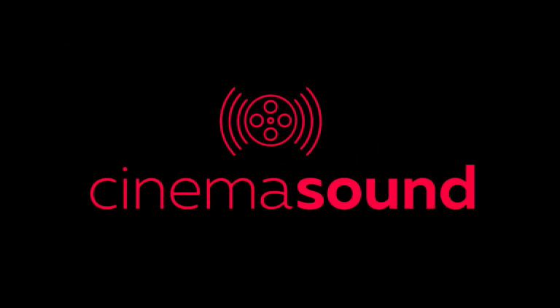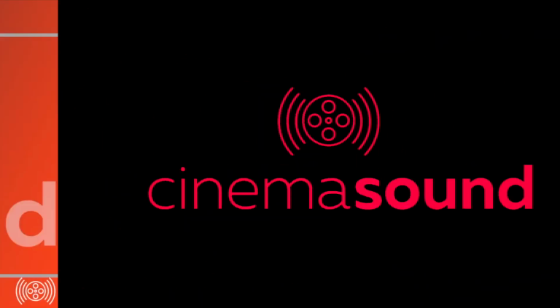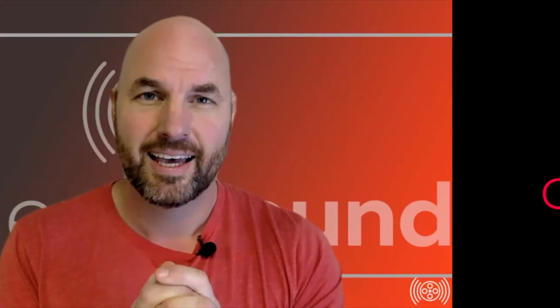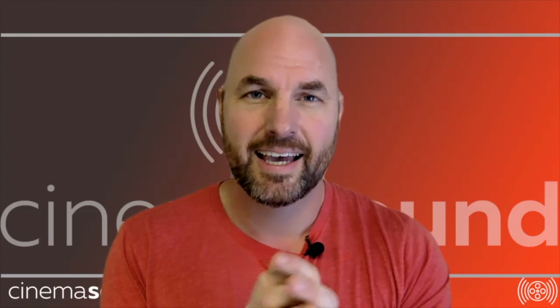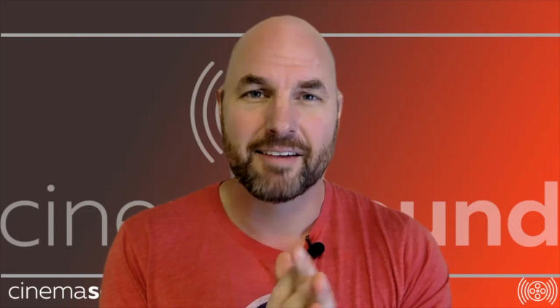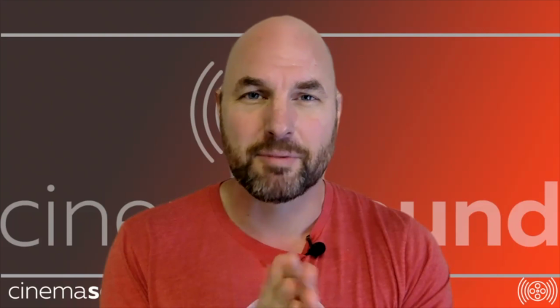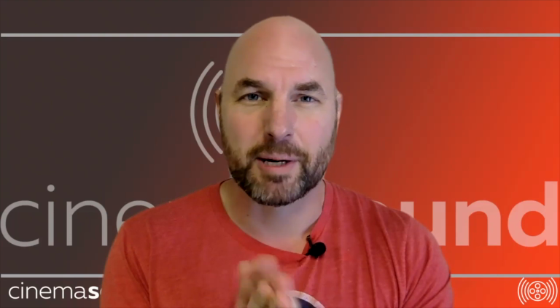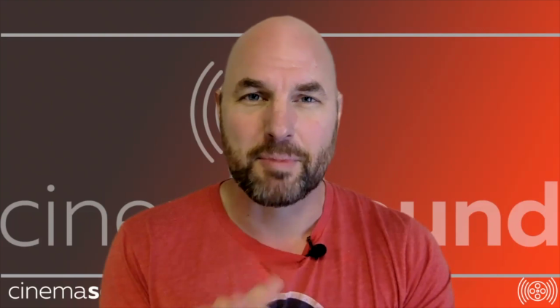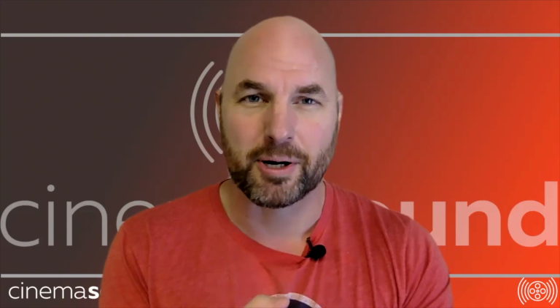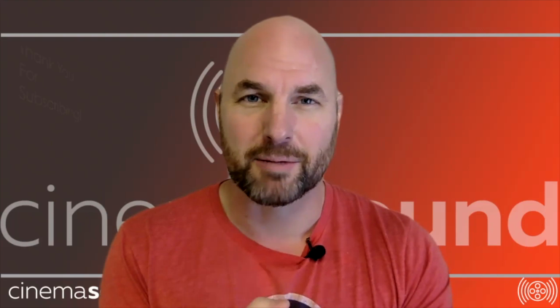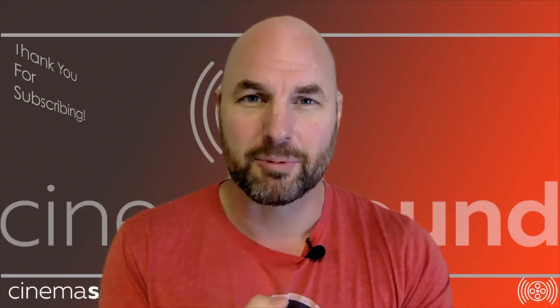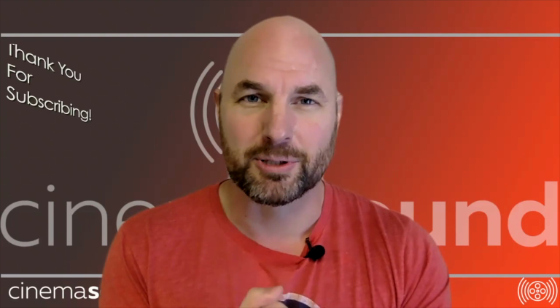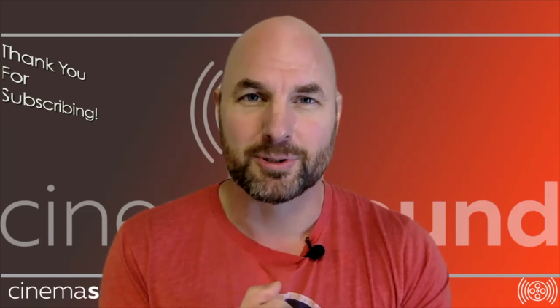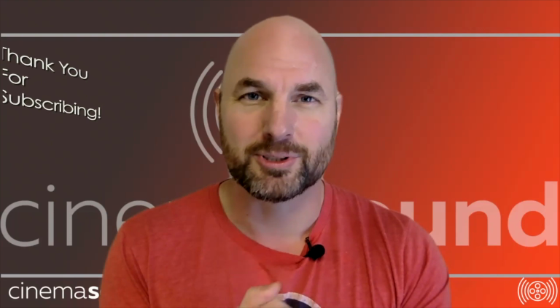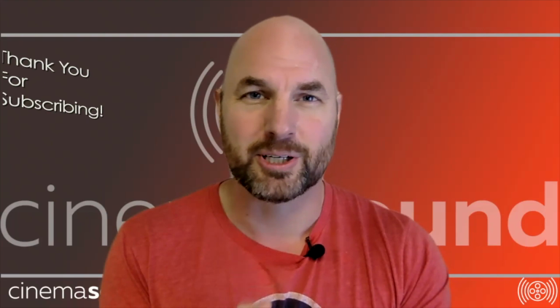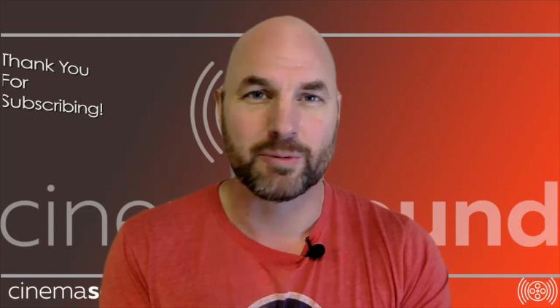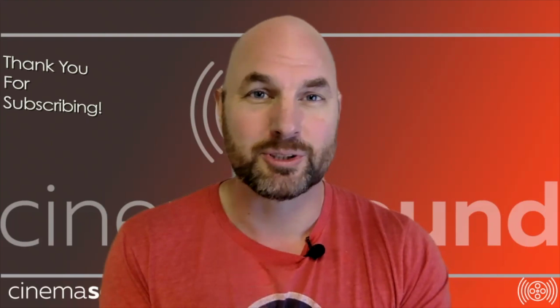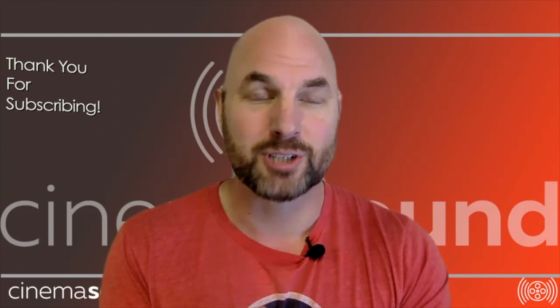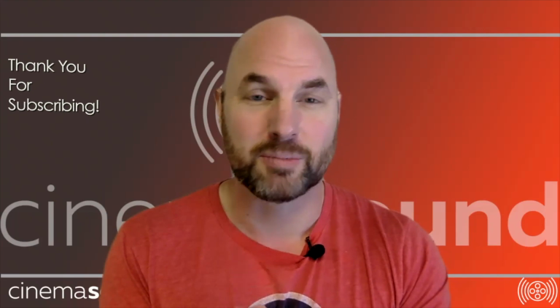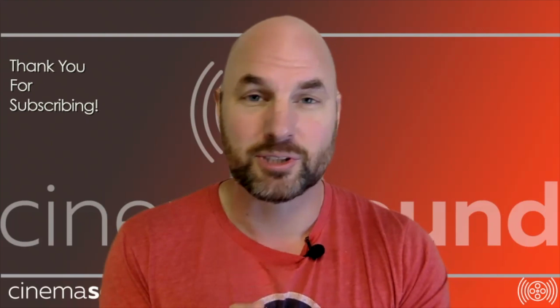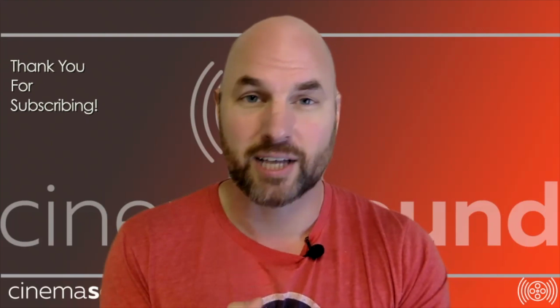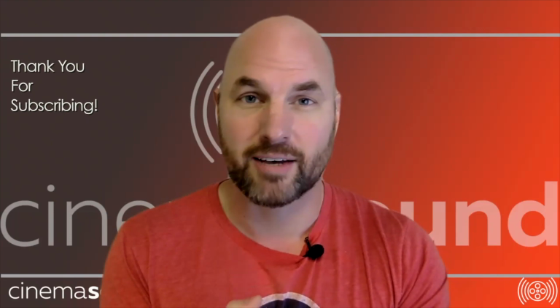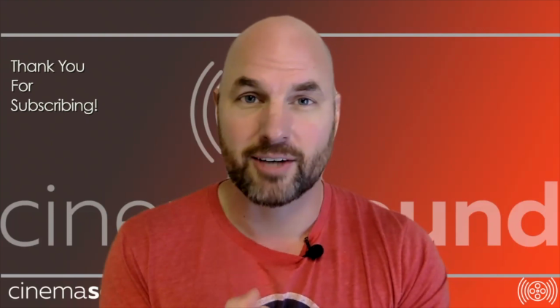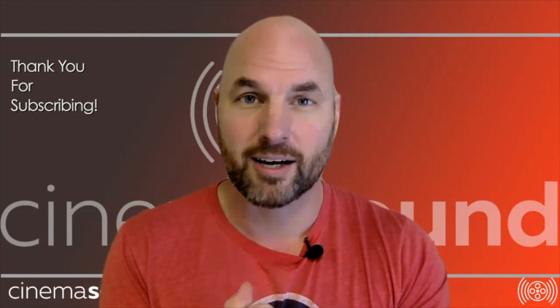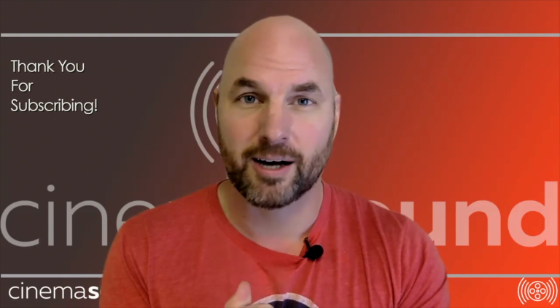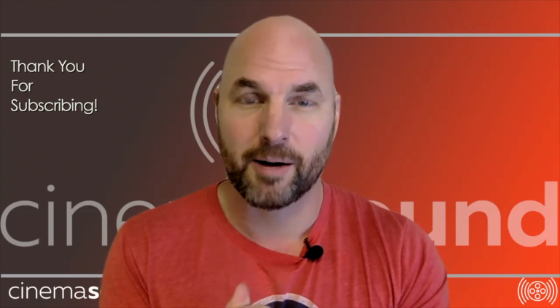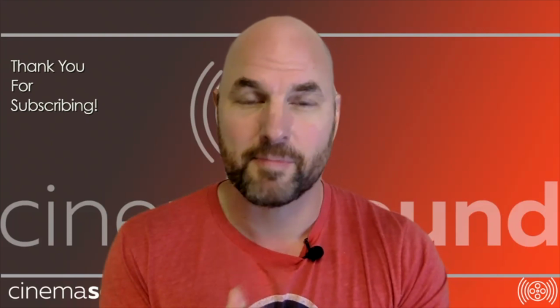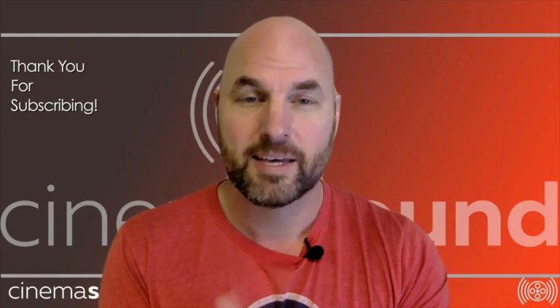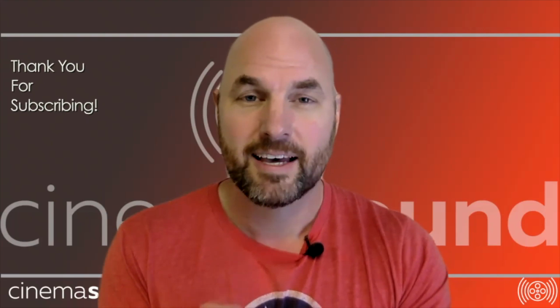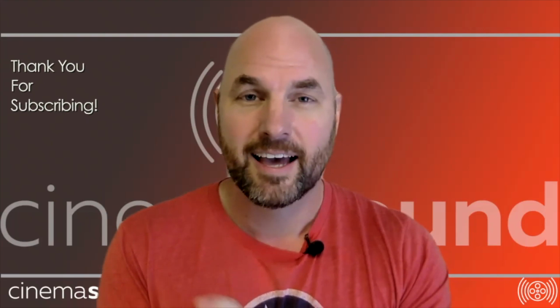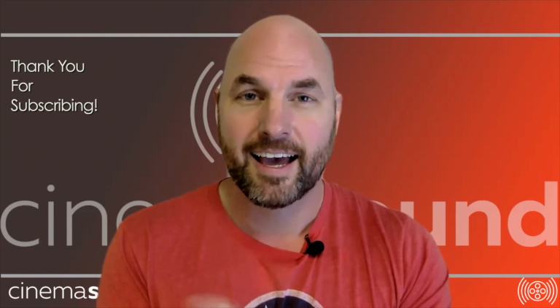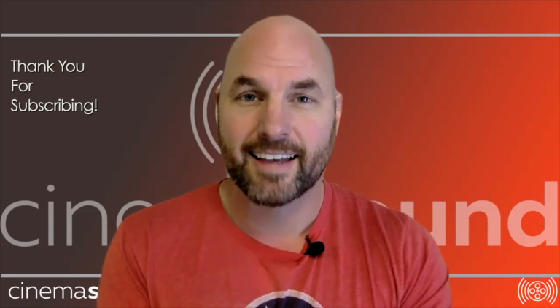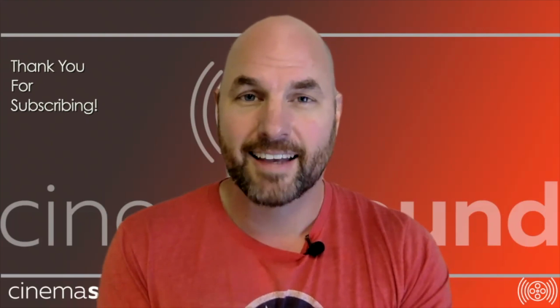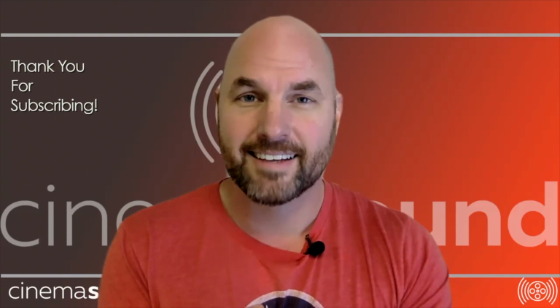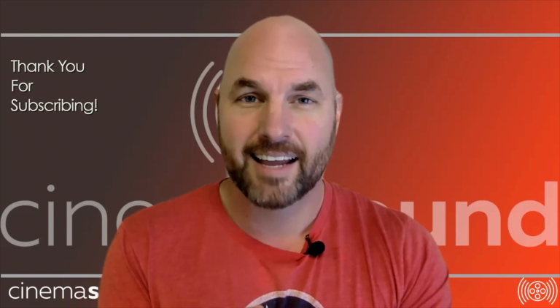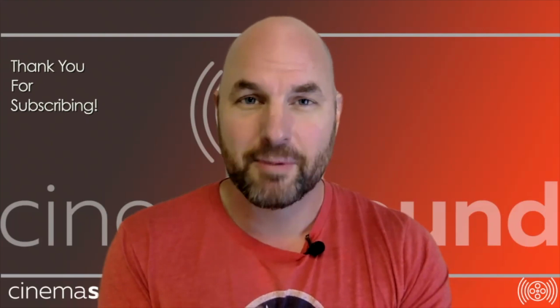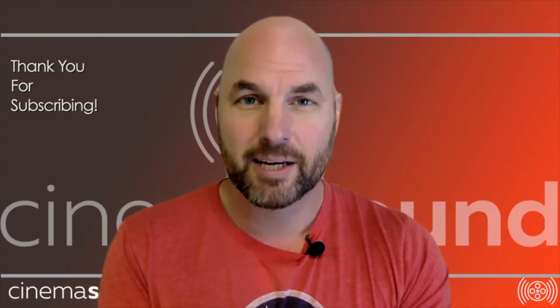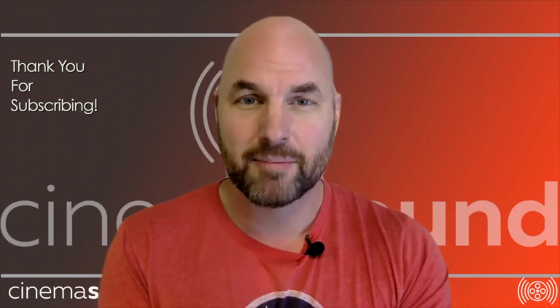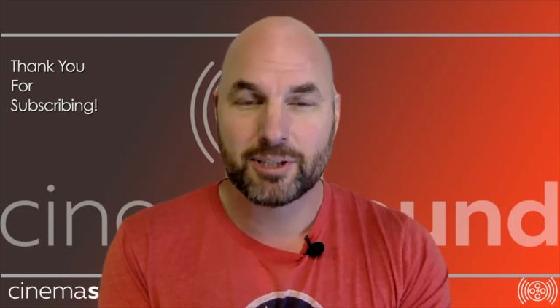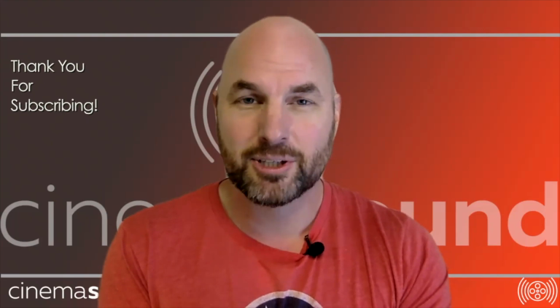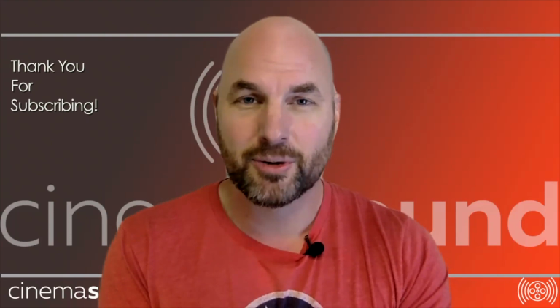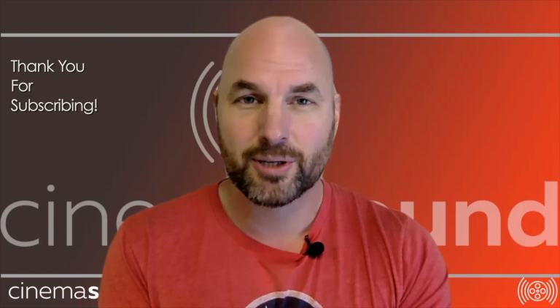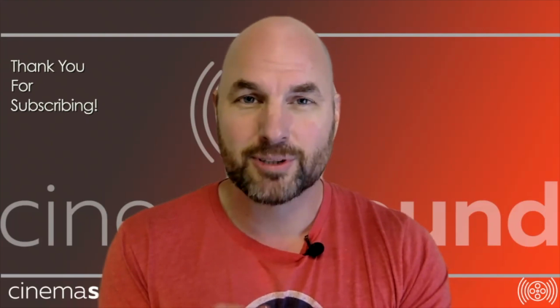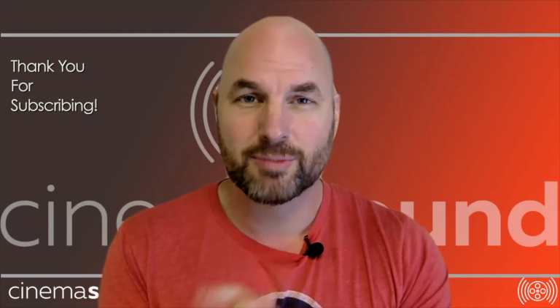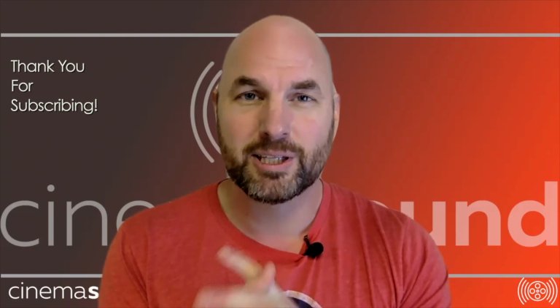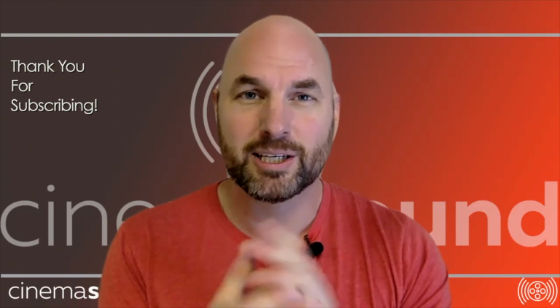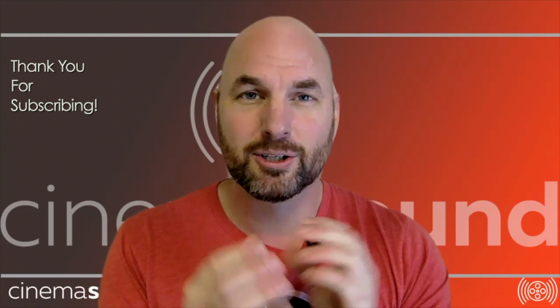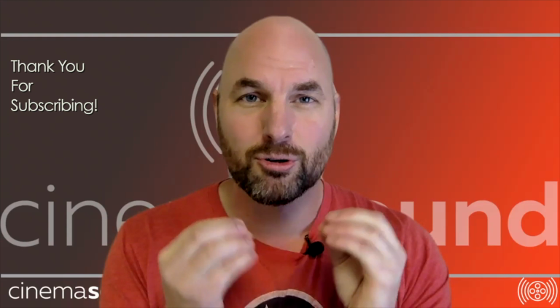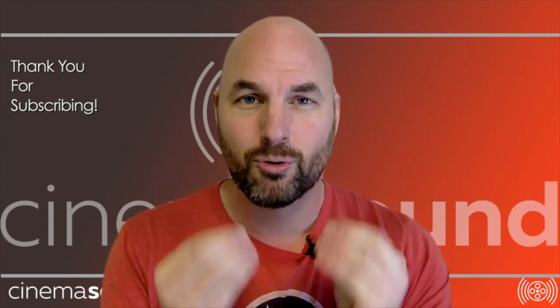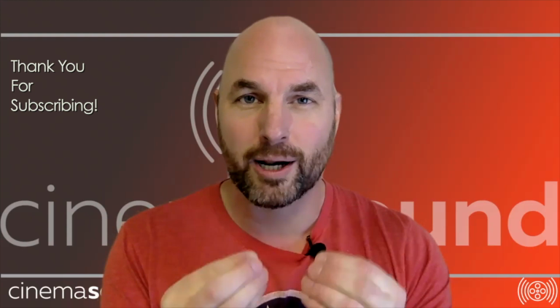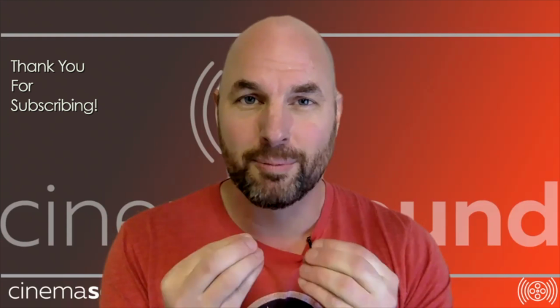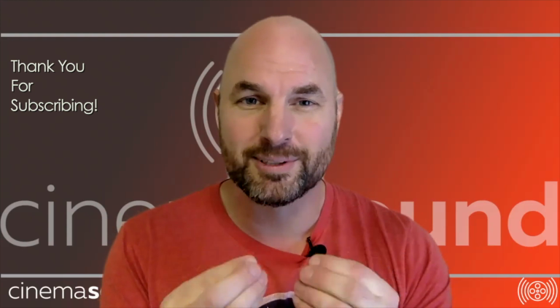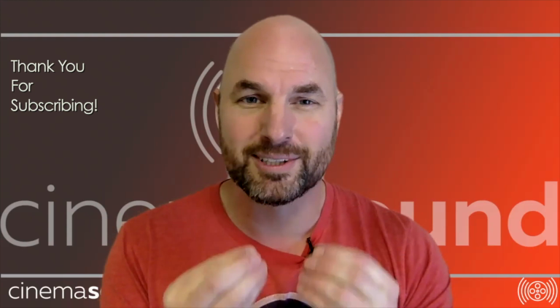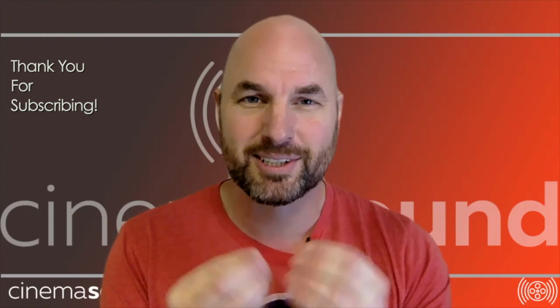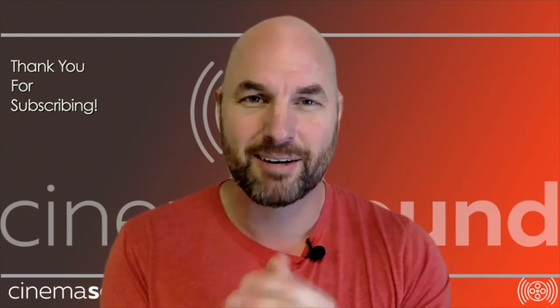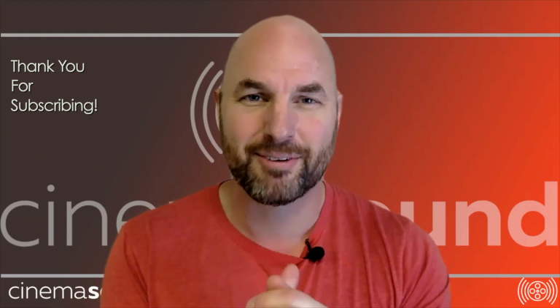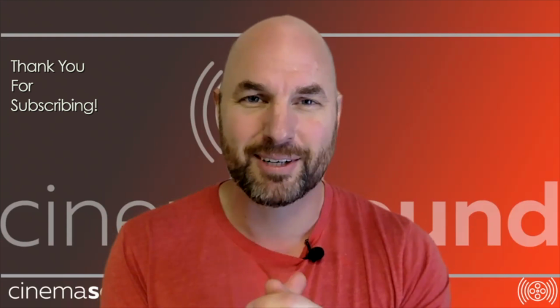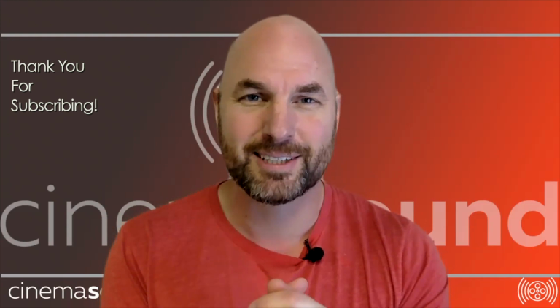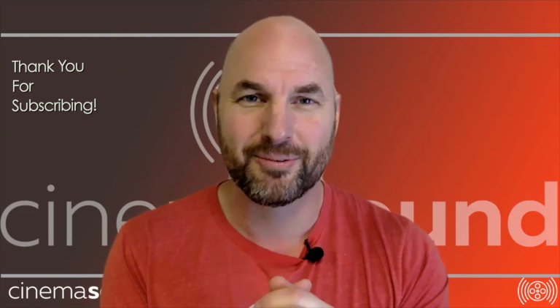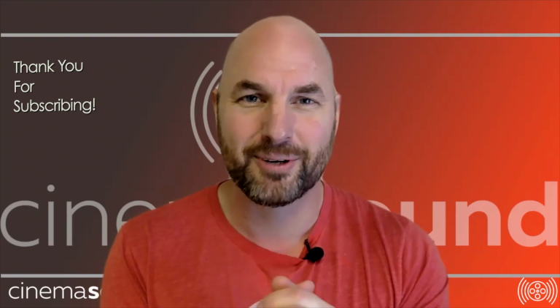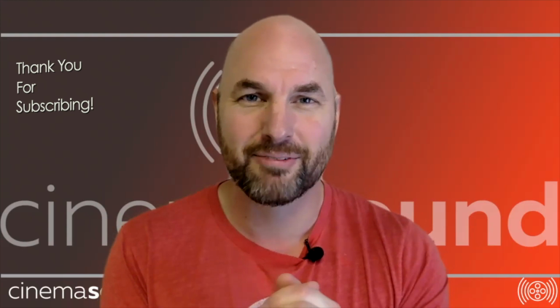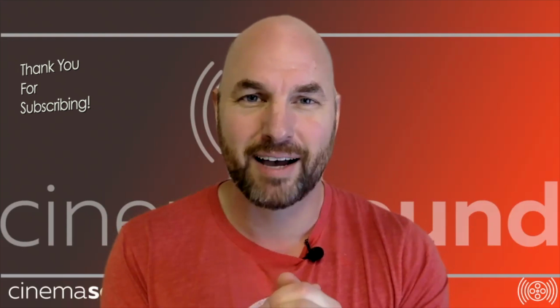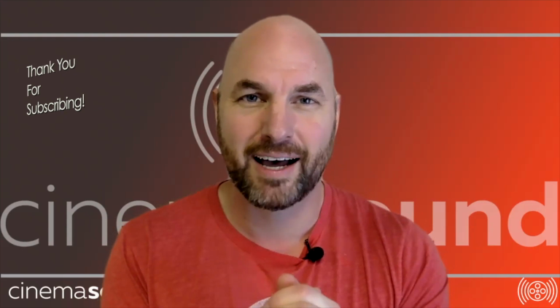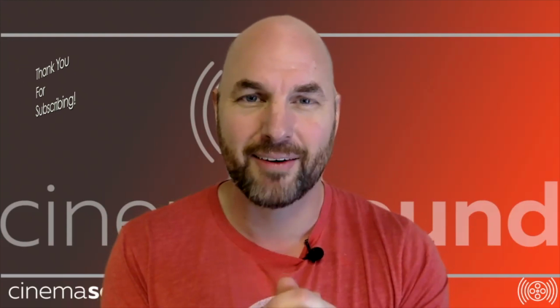Hey everybody, Mark Edward Lewis here with cinemasound.com, and today we're going to be showing you some of the incredible discoveries that we found.